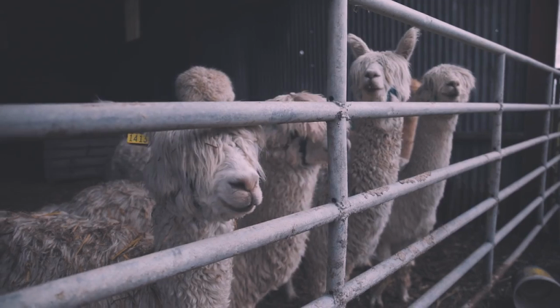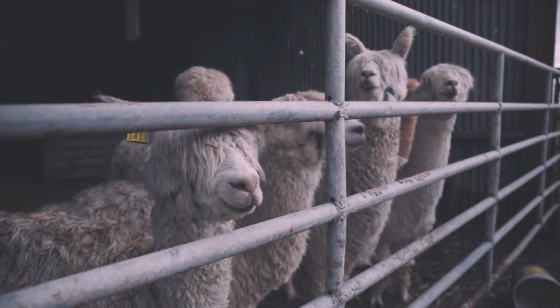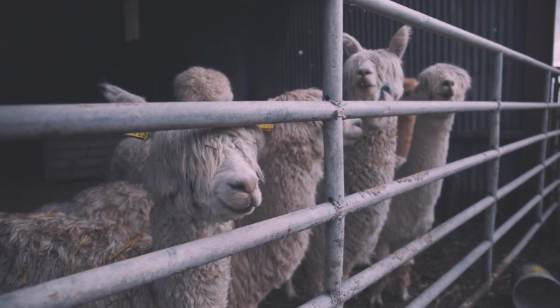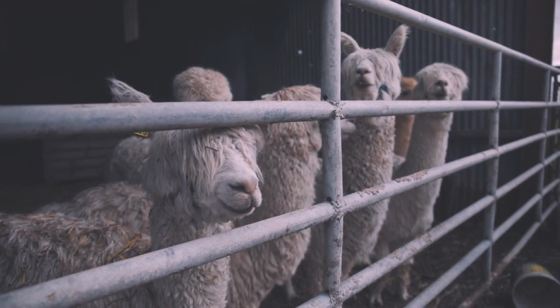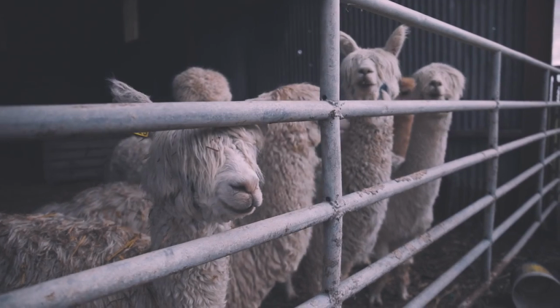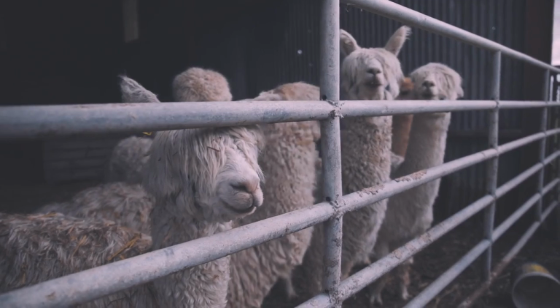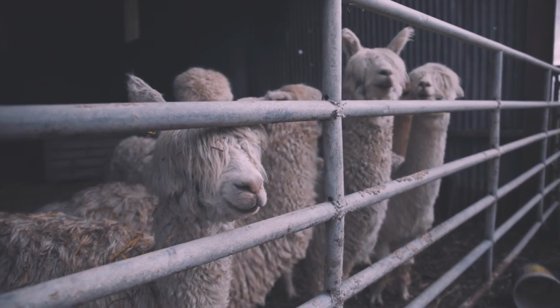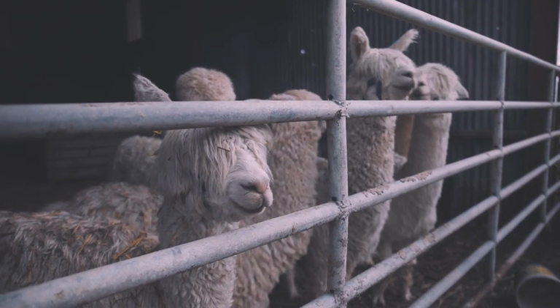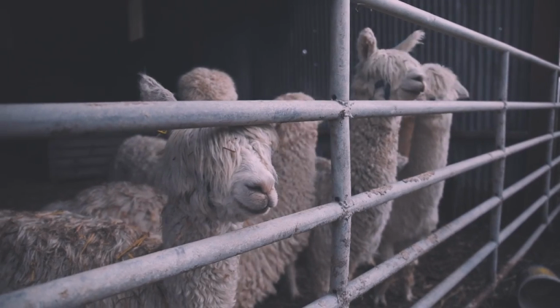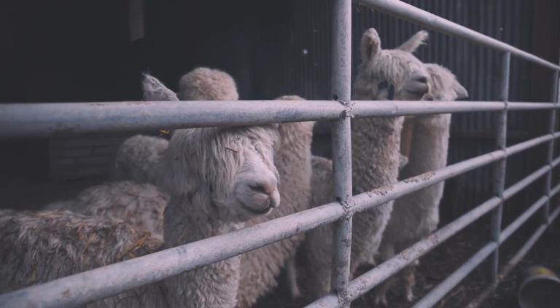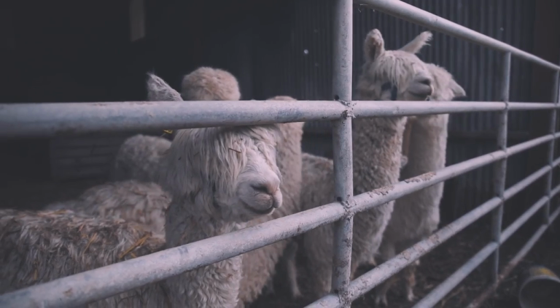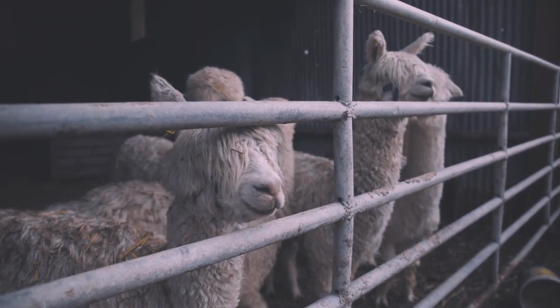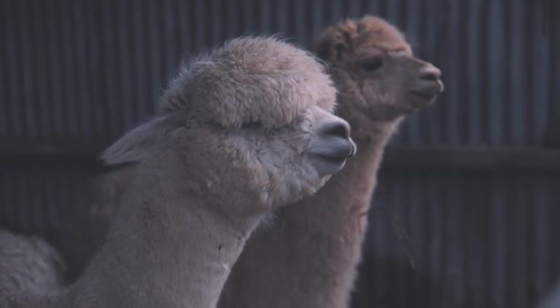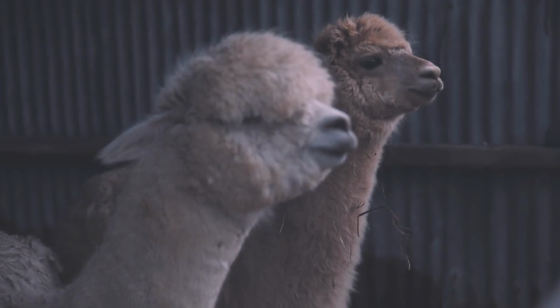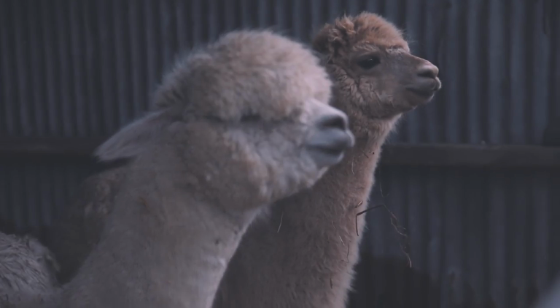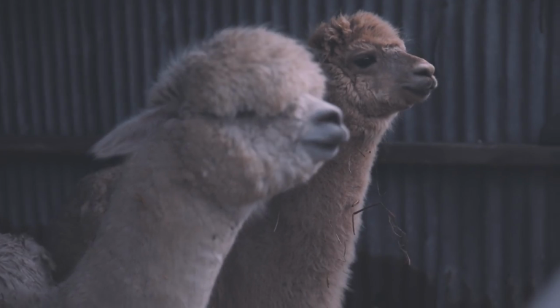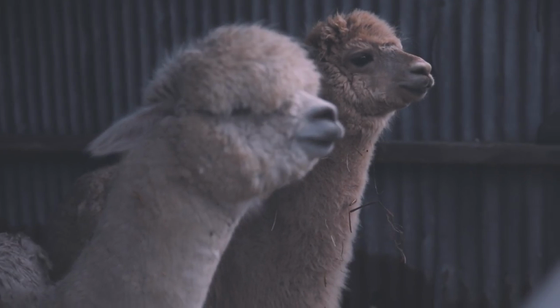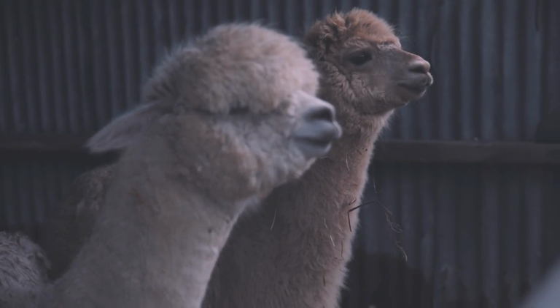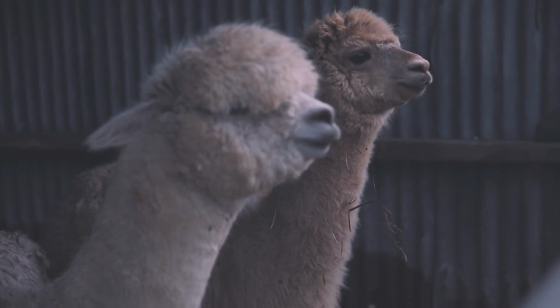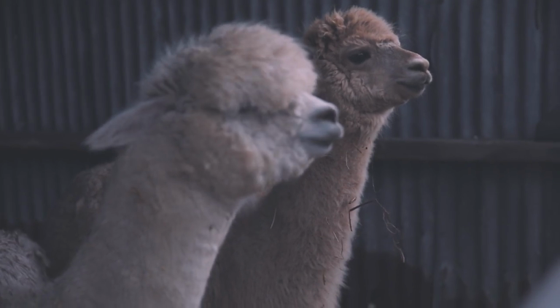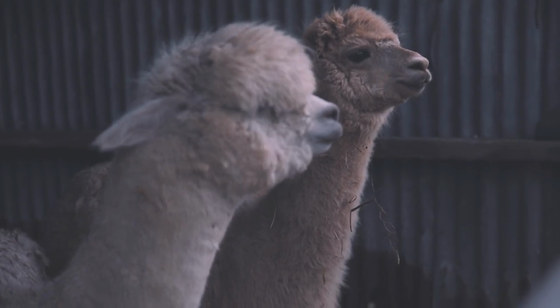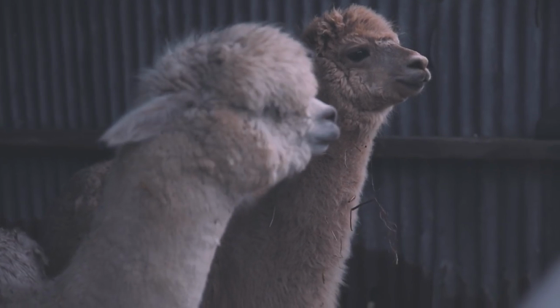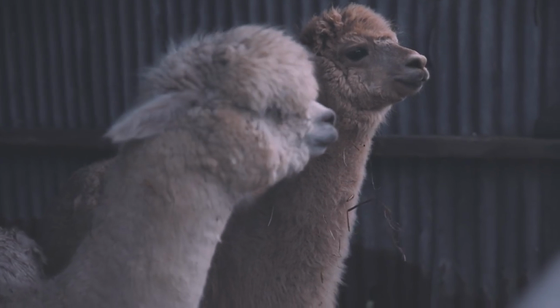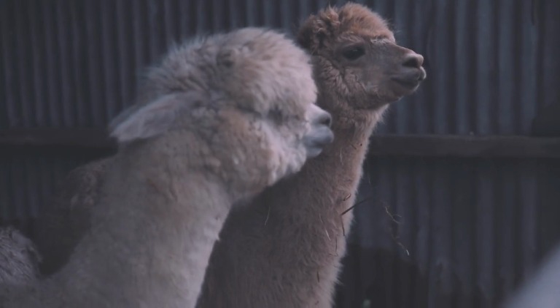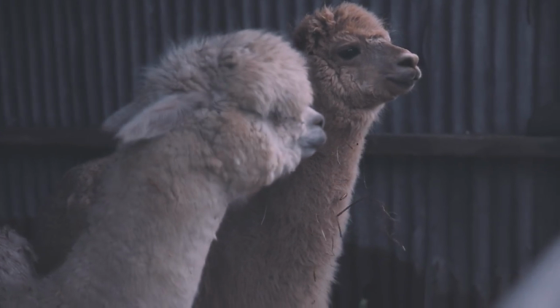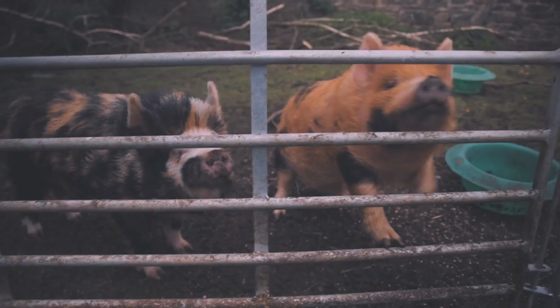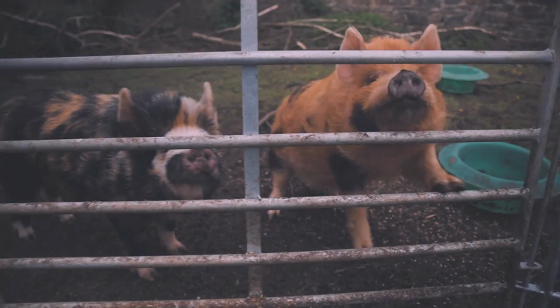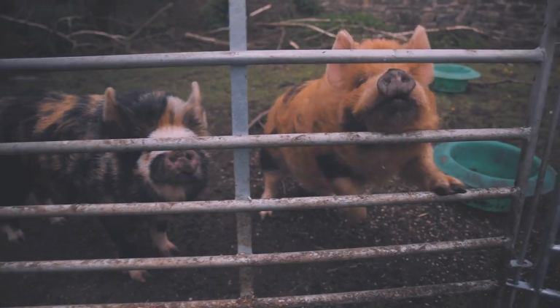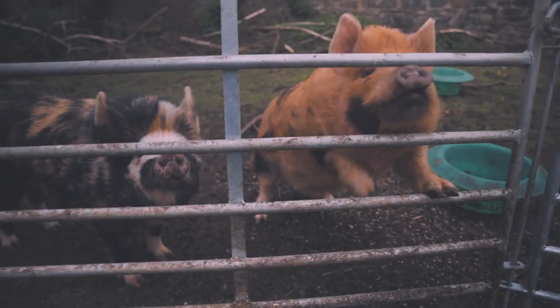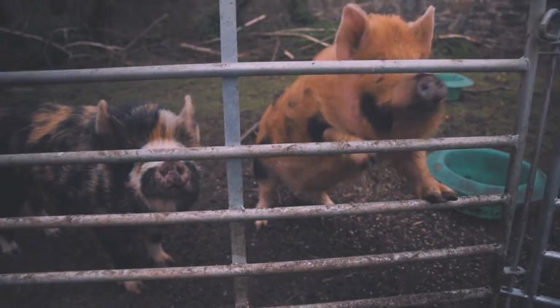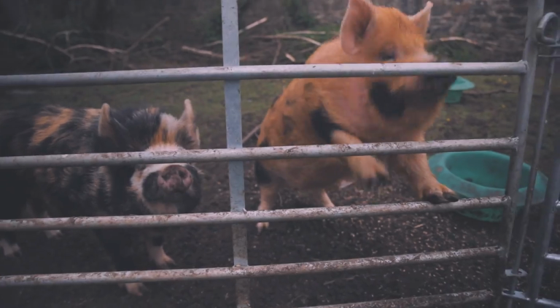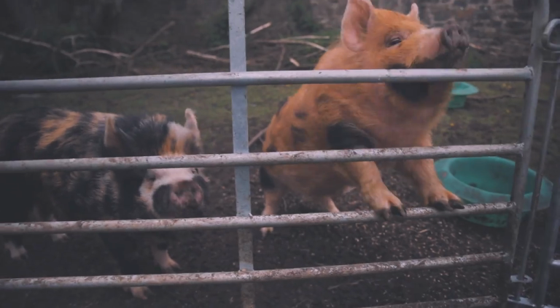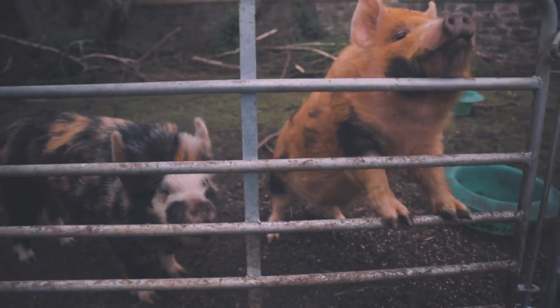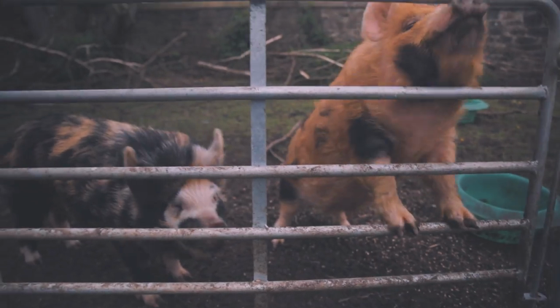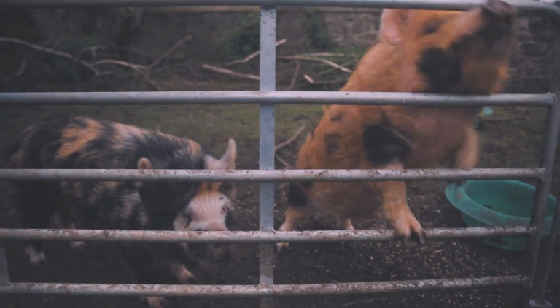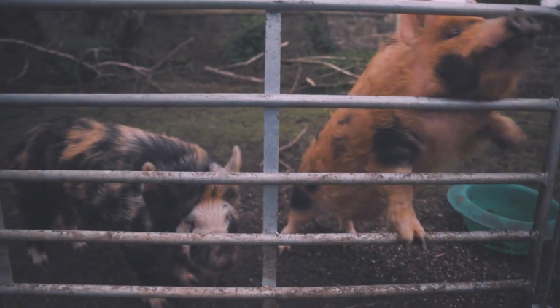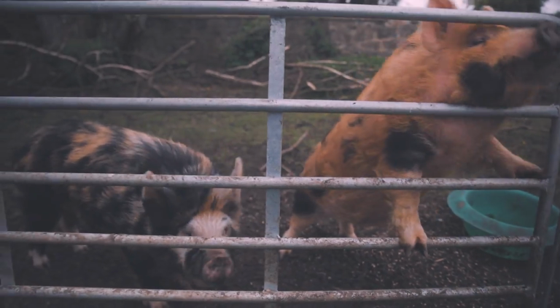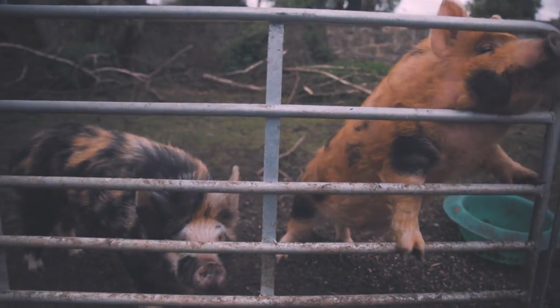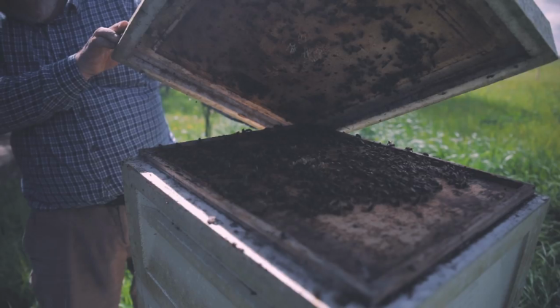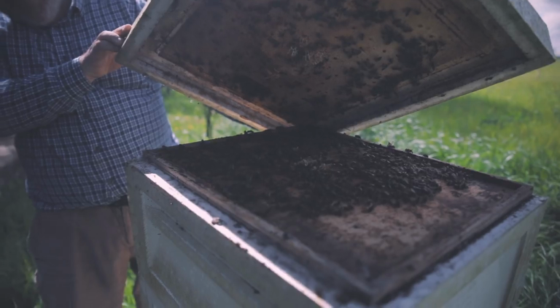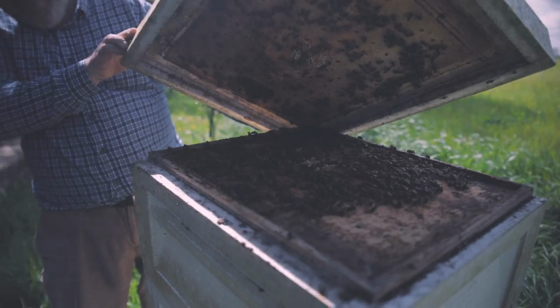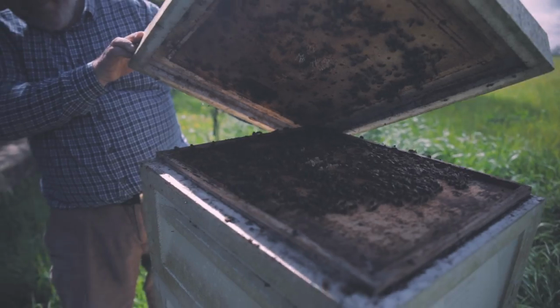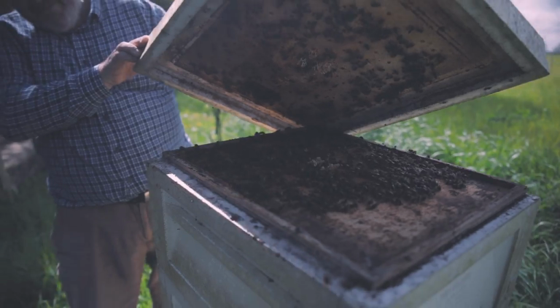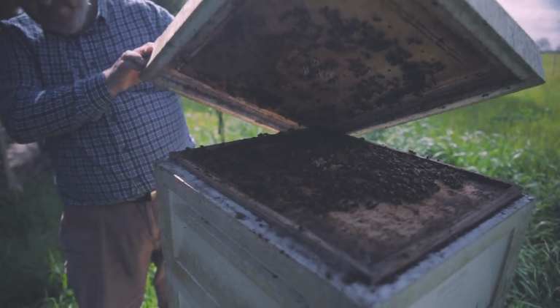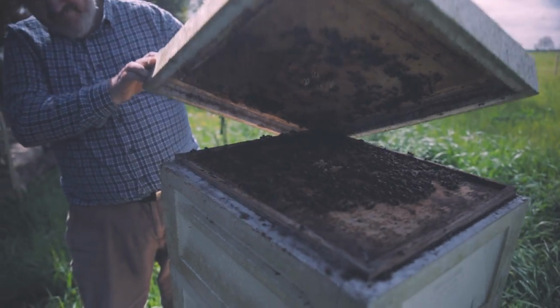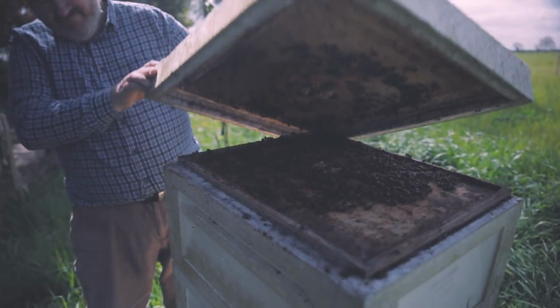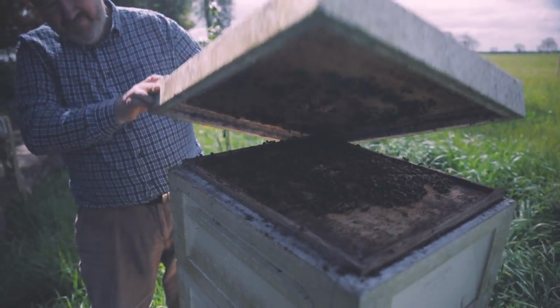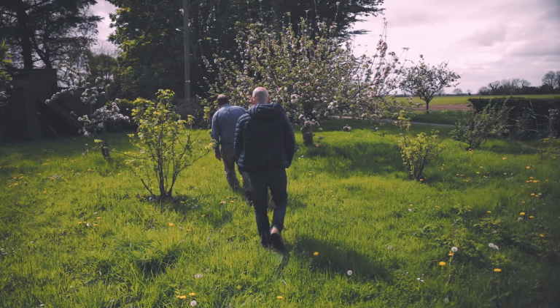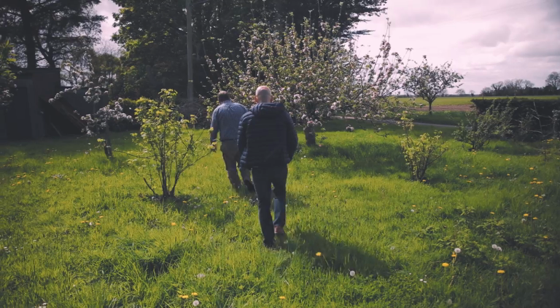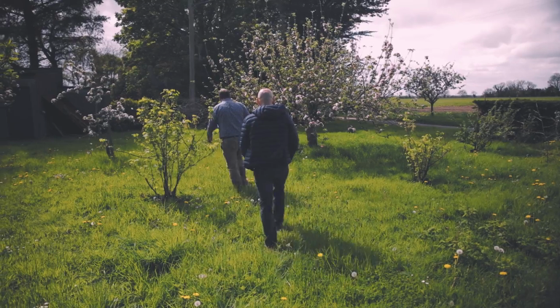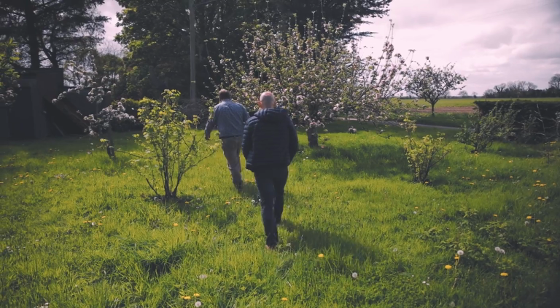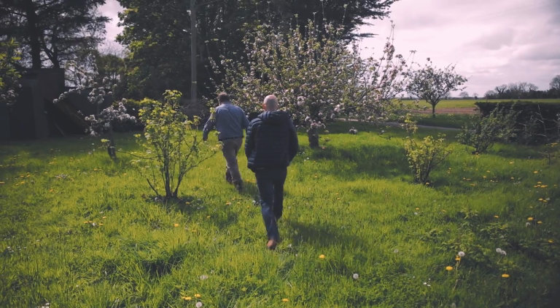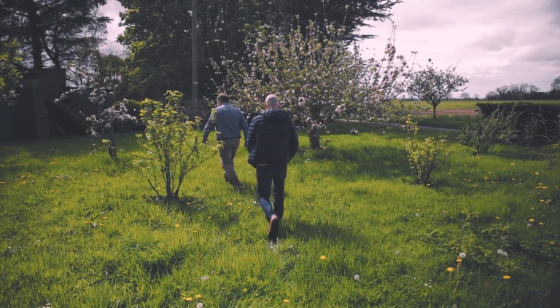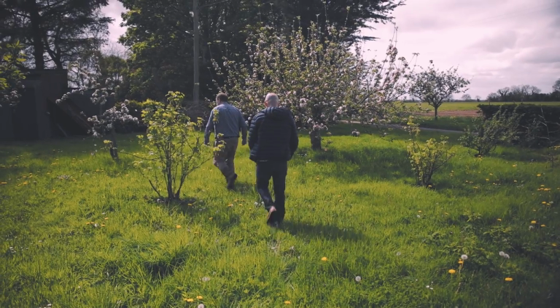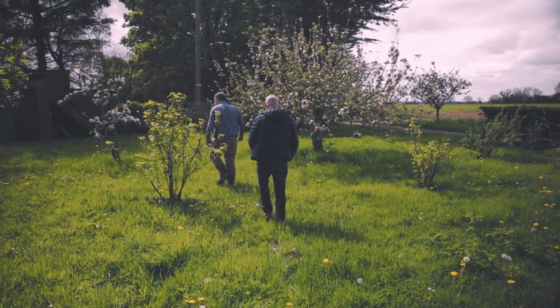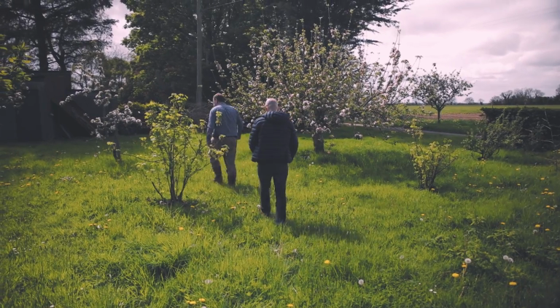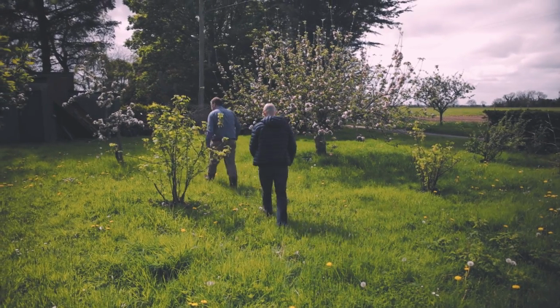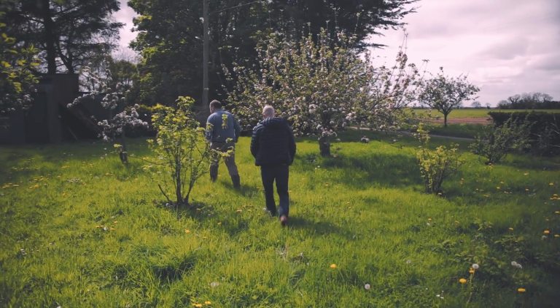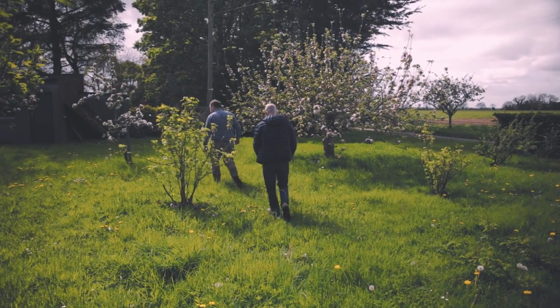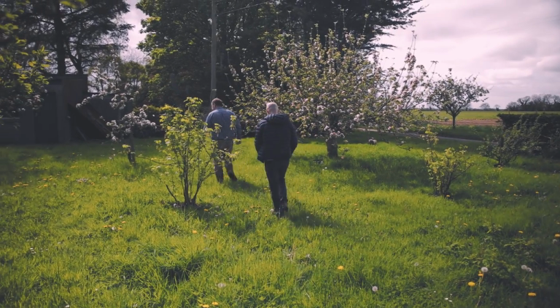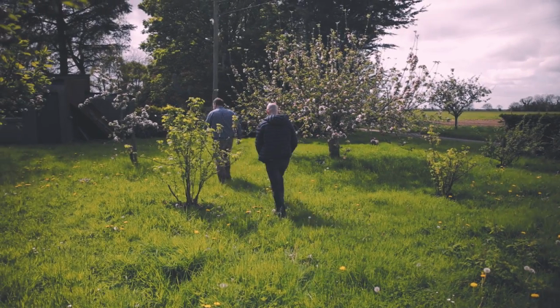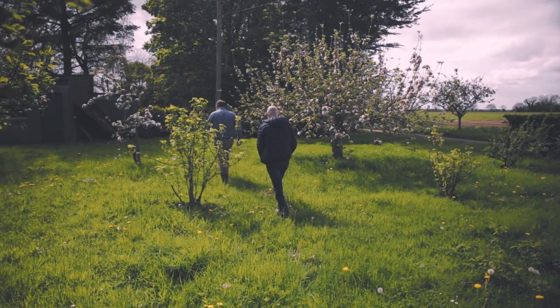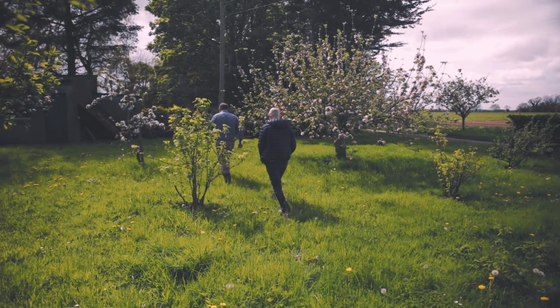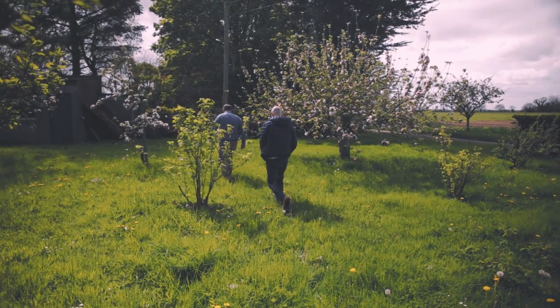Yeah, we make ice cream. I hope to go back to making yogurt, and also cheese.